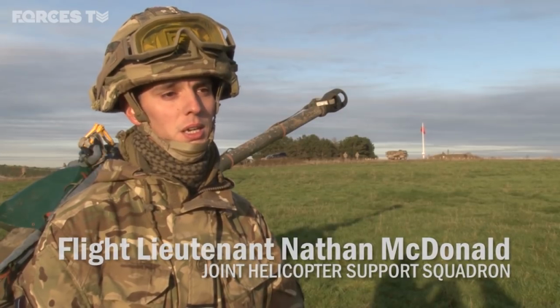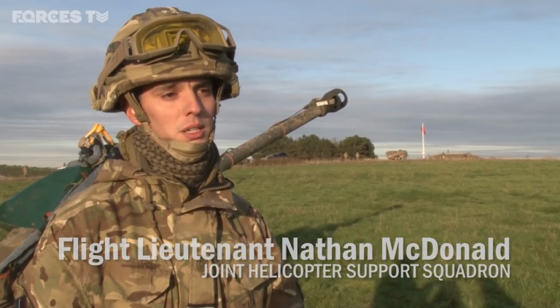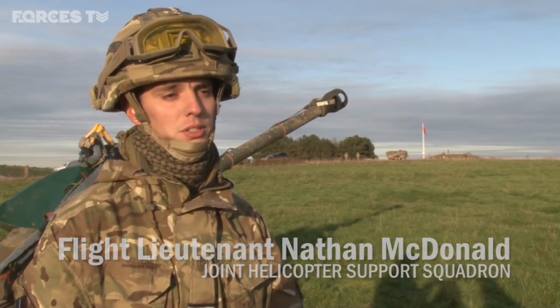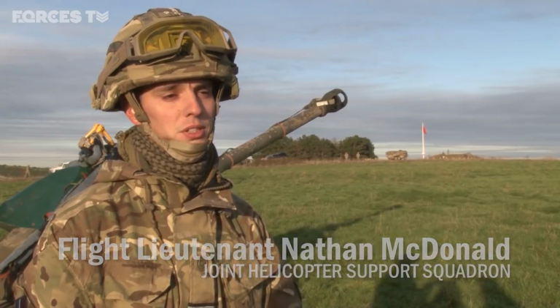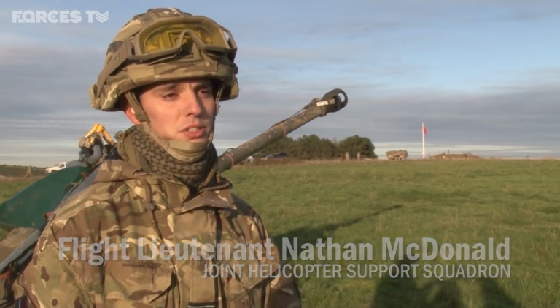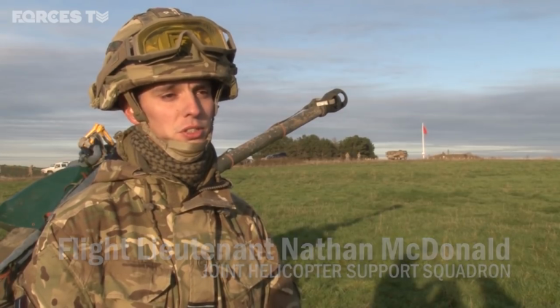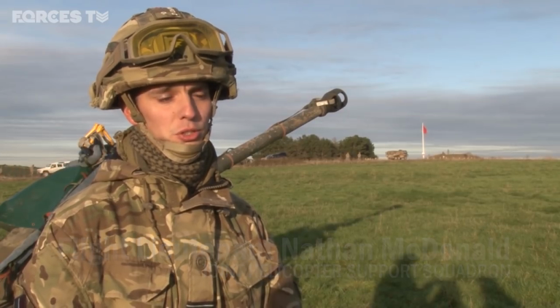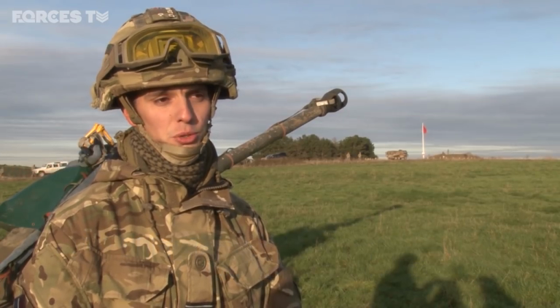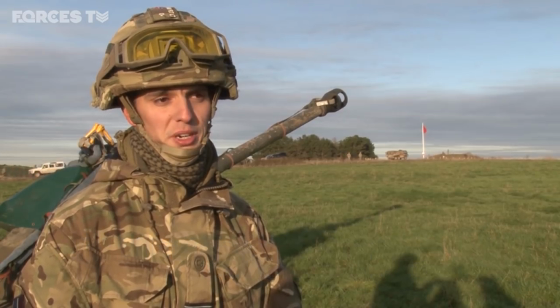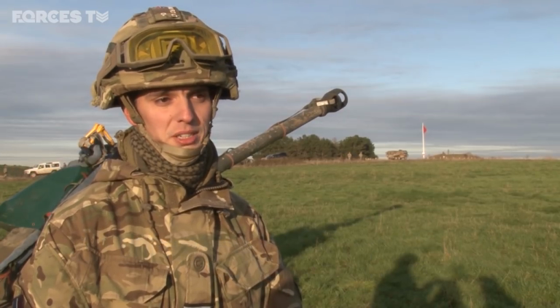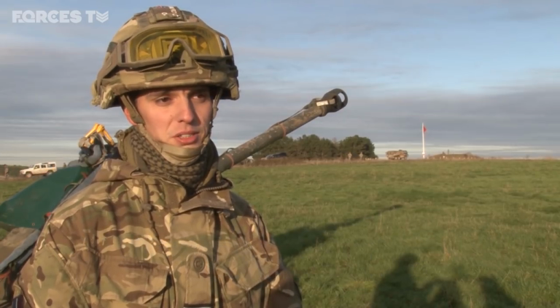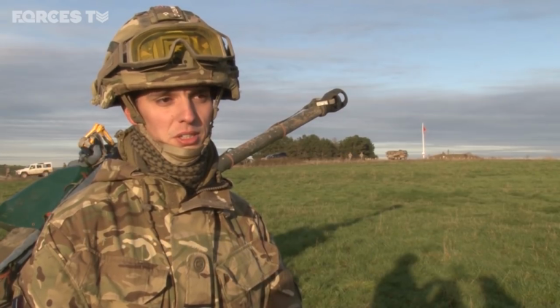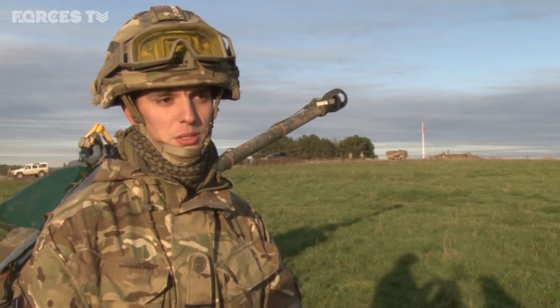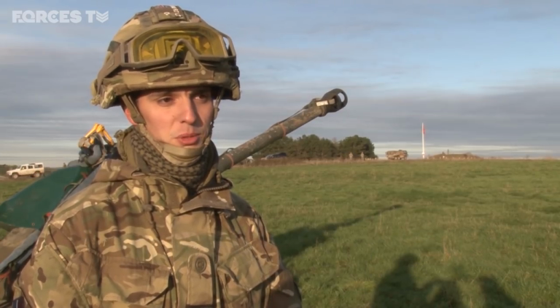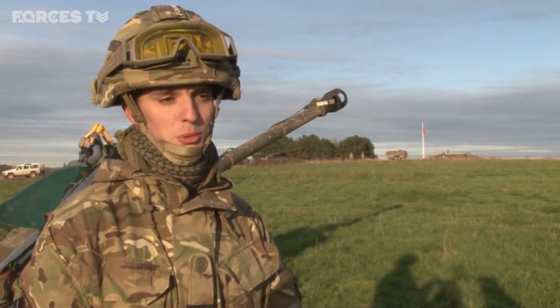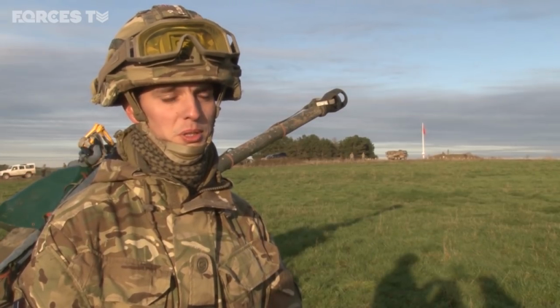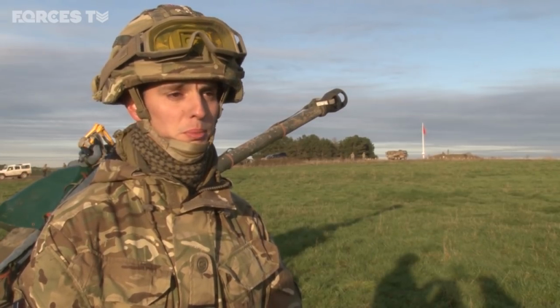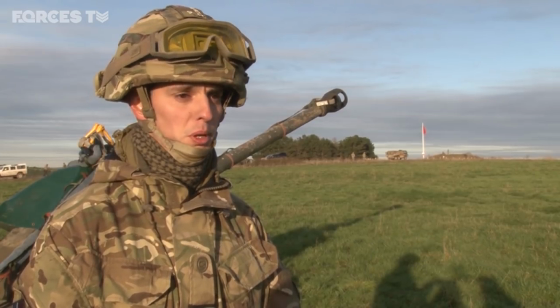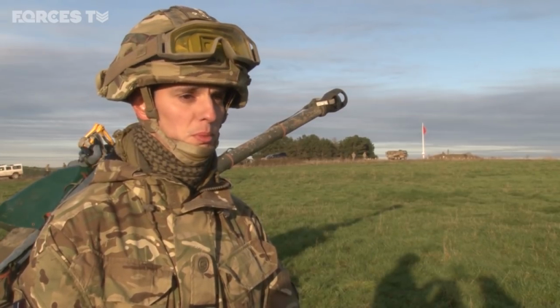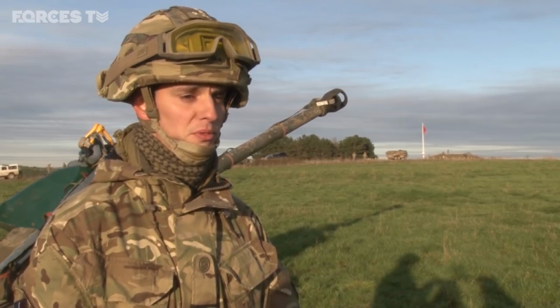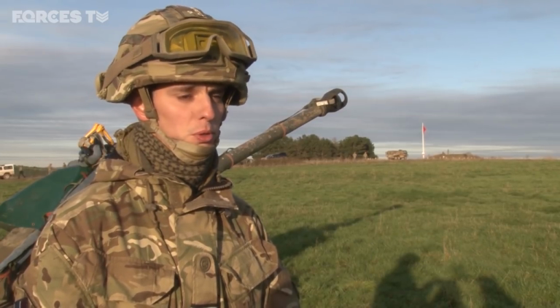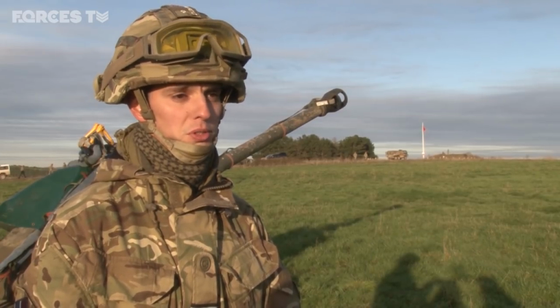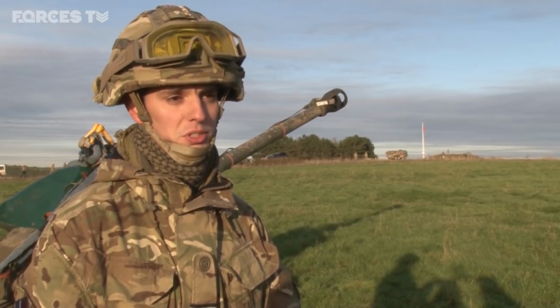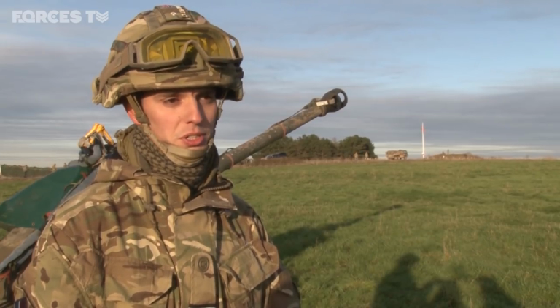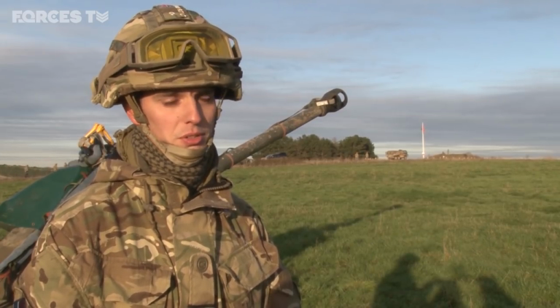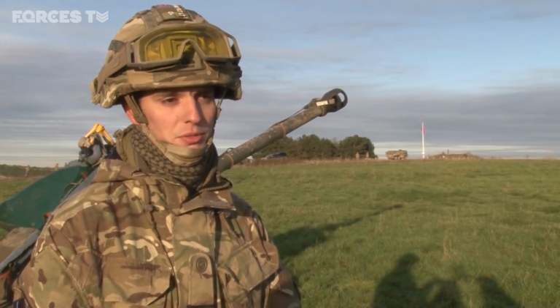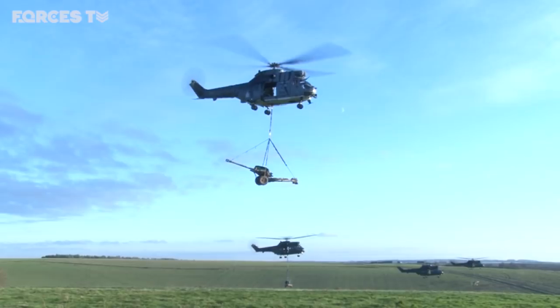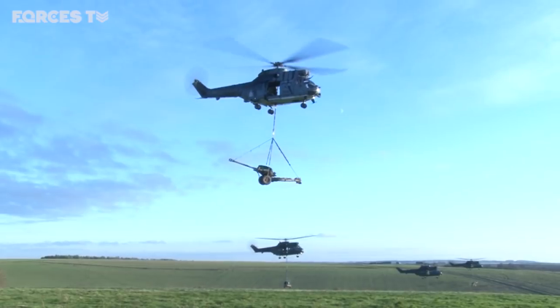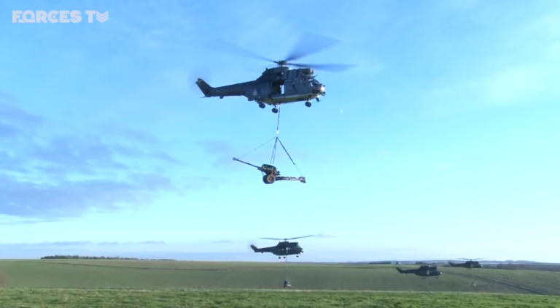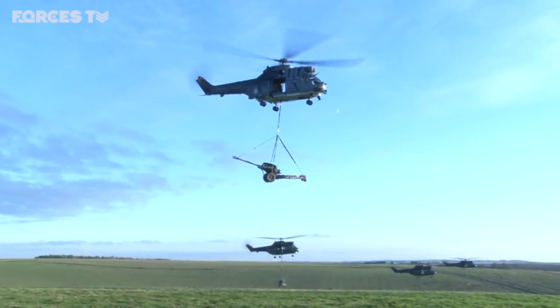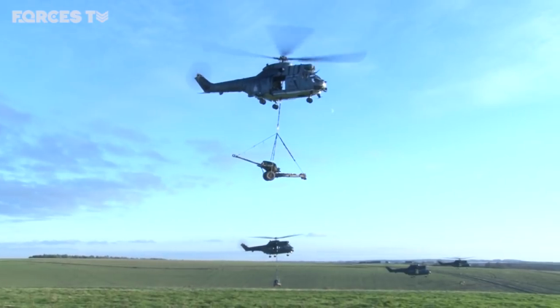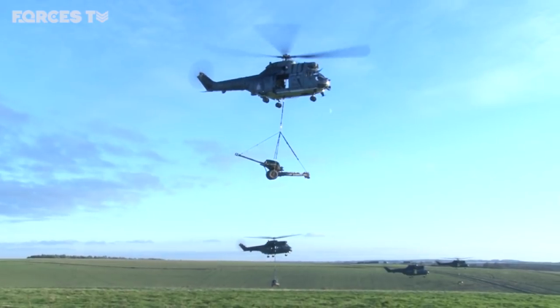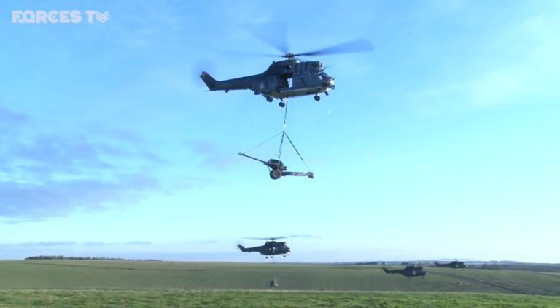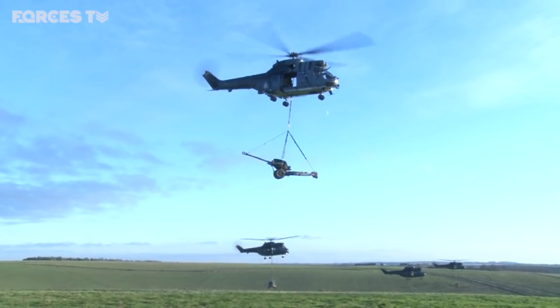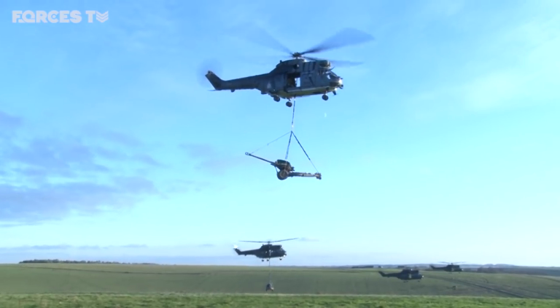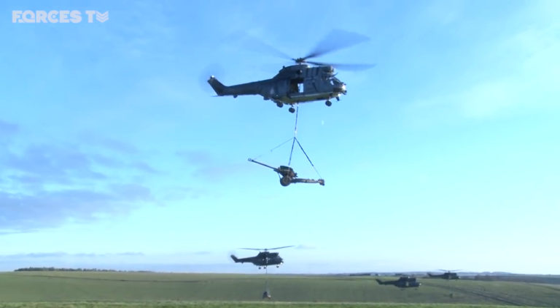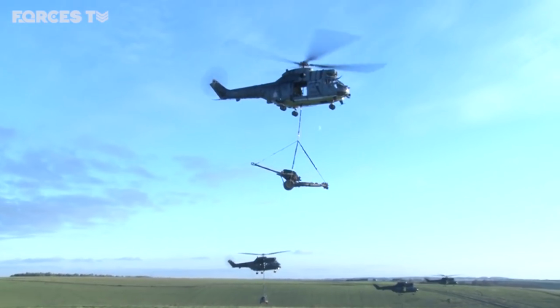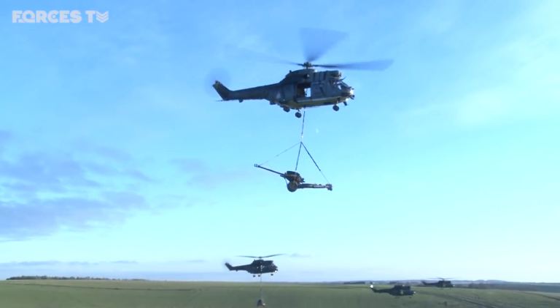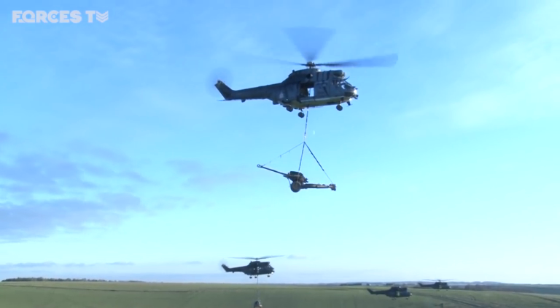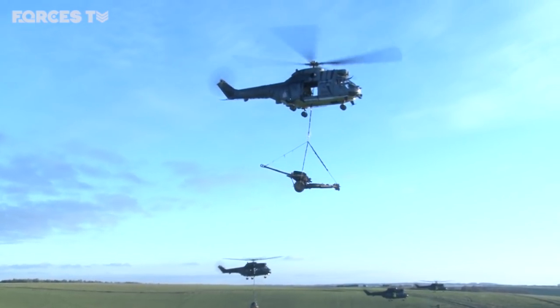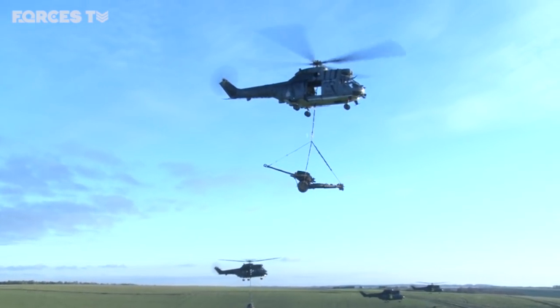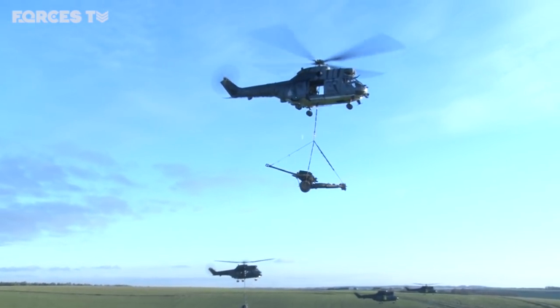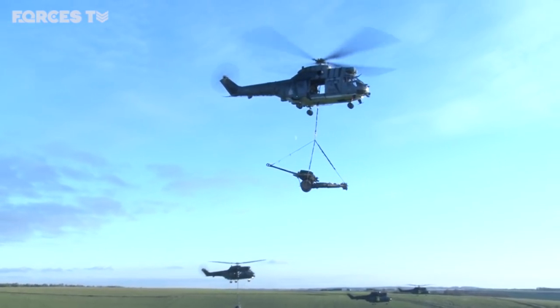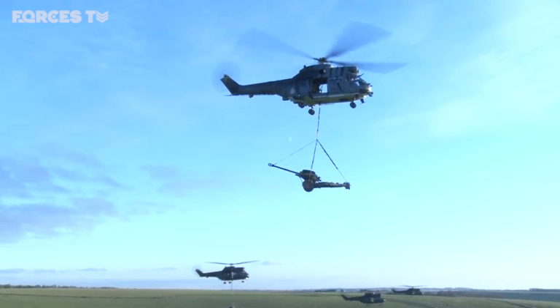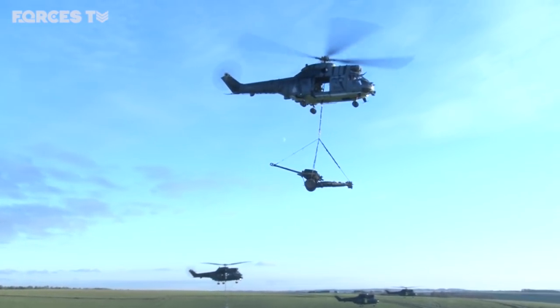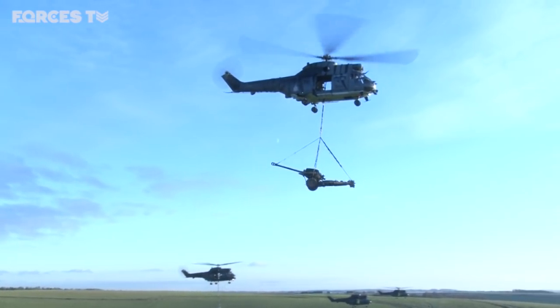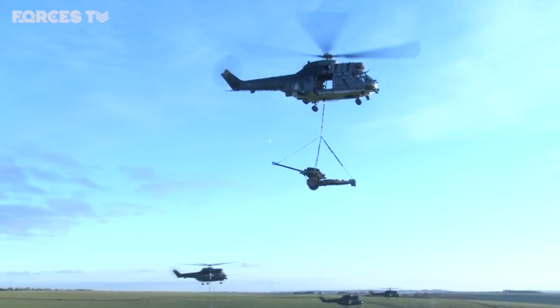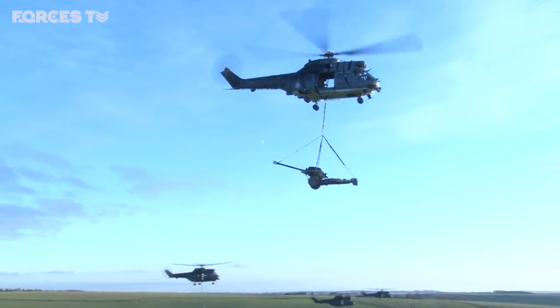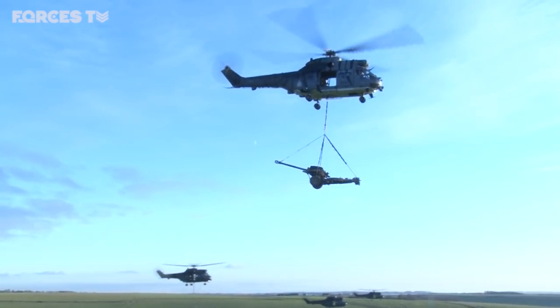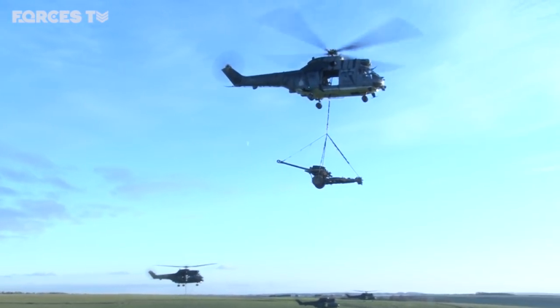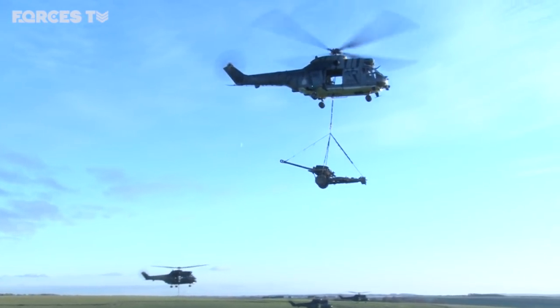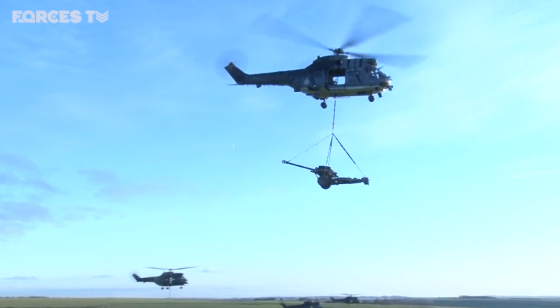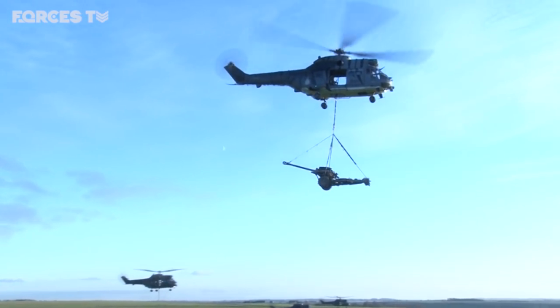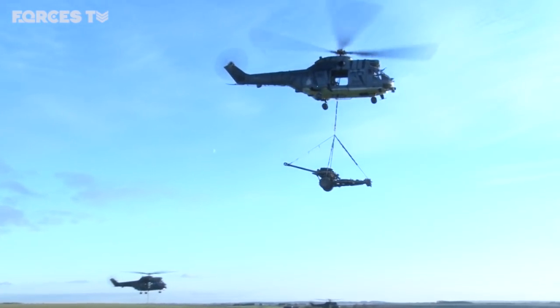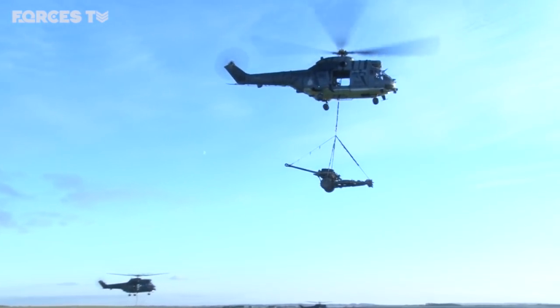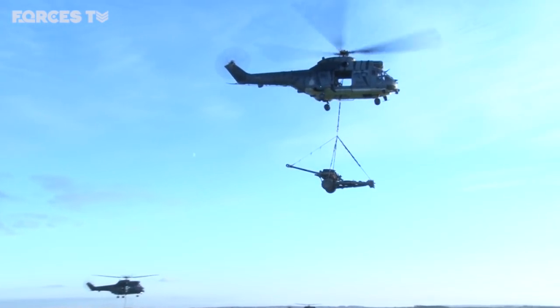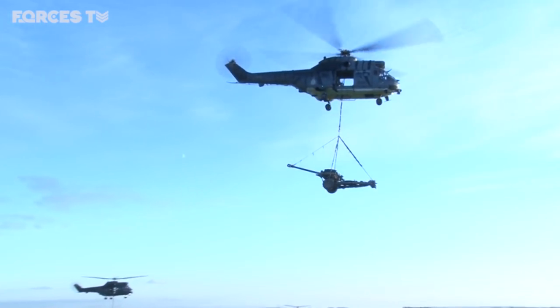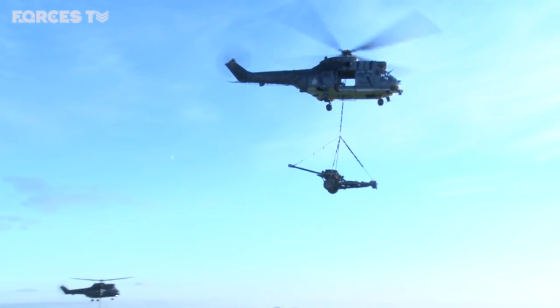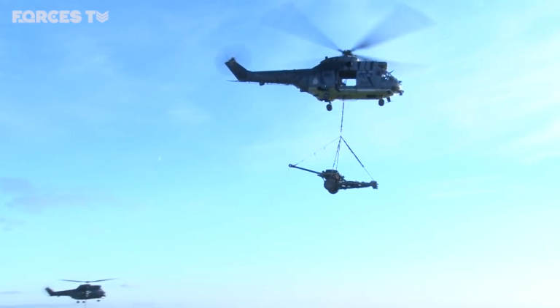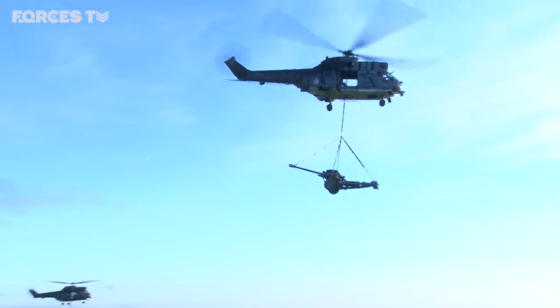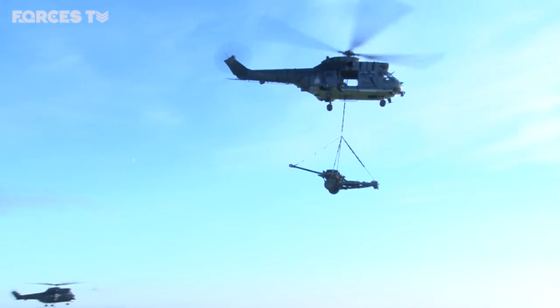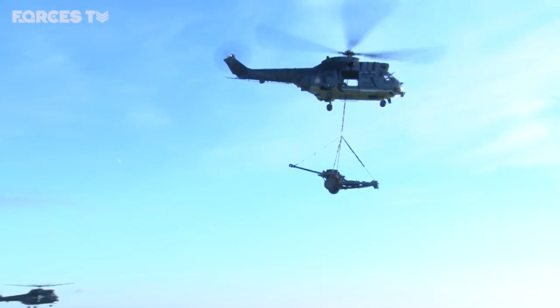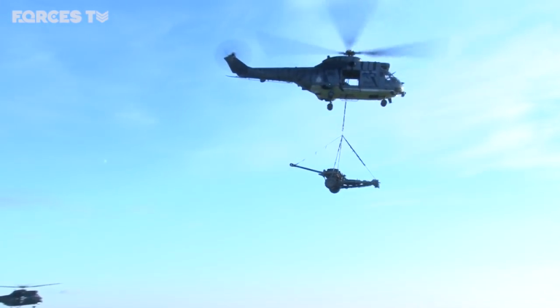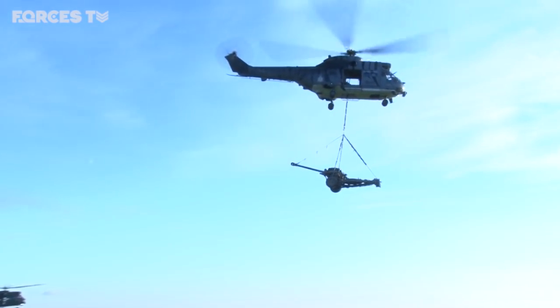This is a joint exercise between Puma Force and Chinook Force. We're doing something that we've never tried before — we're going to try and do a seven gun lift at once.